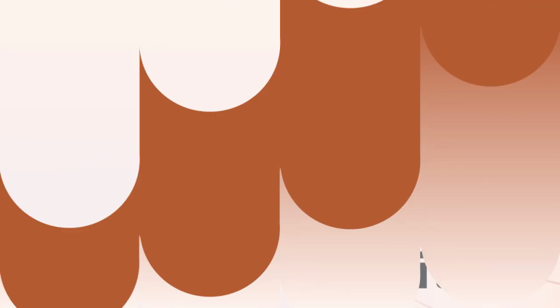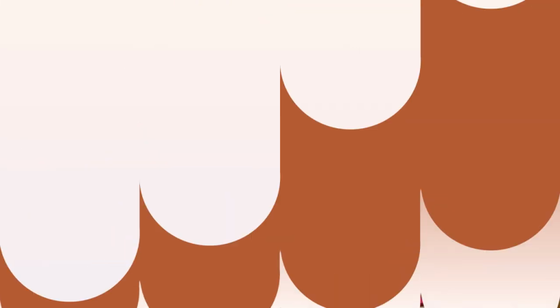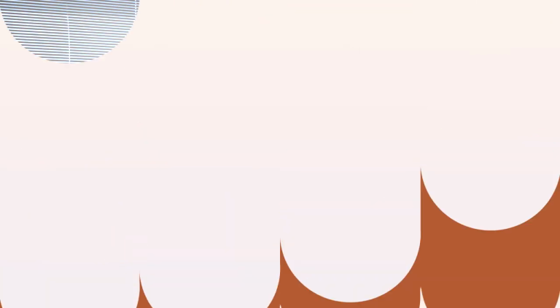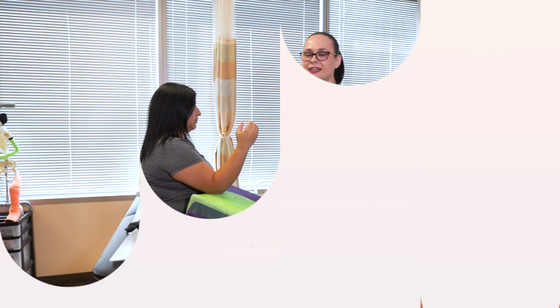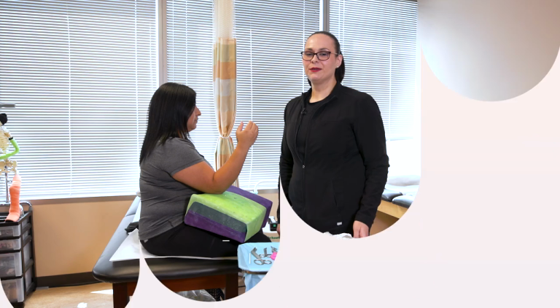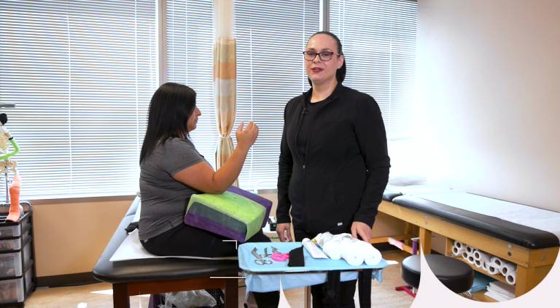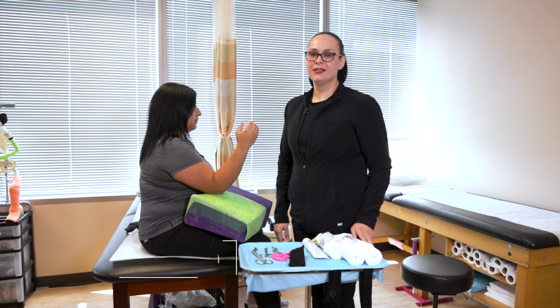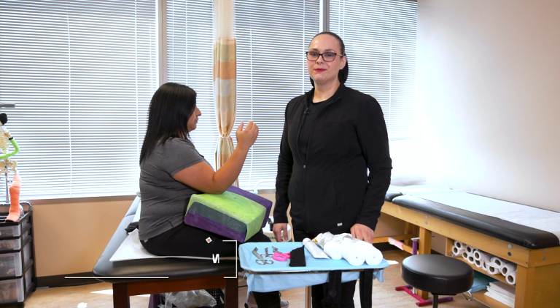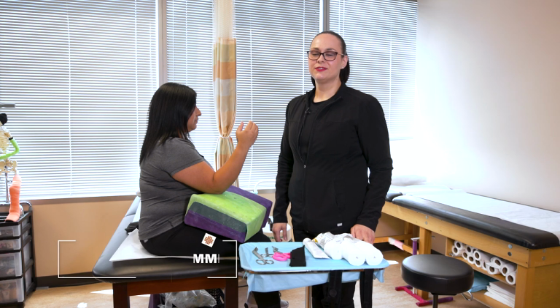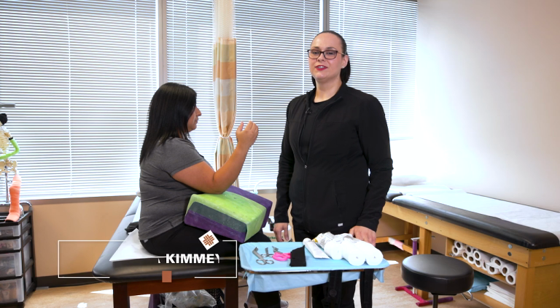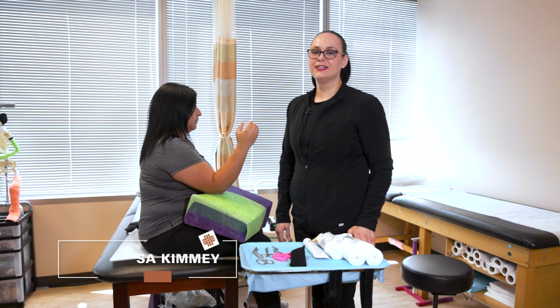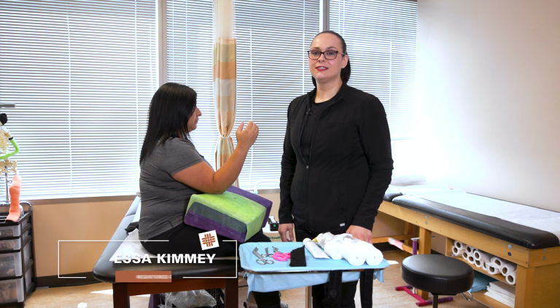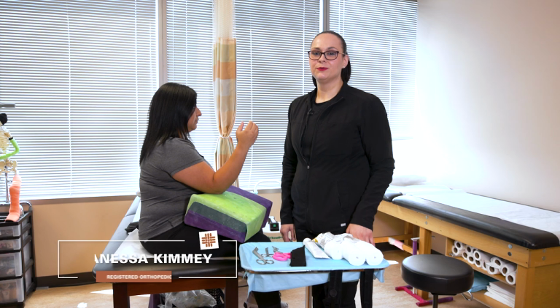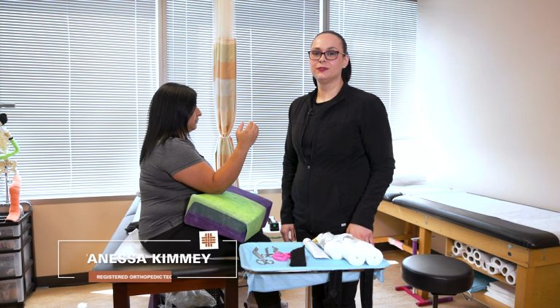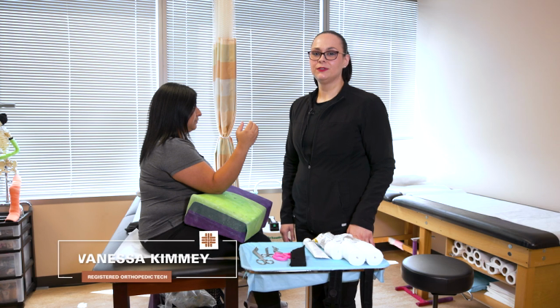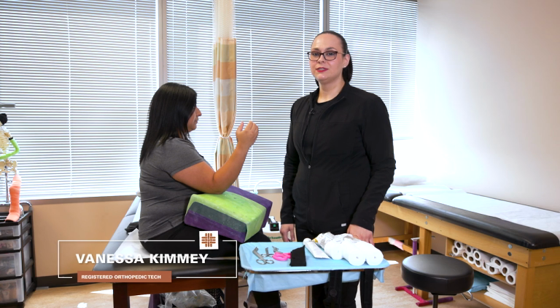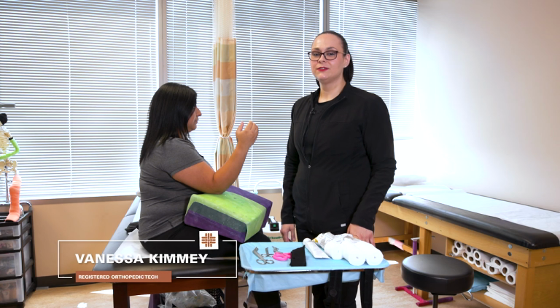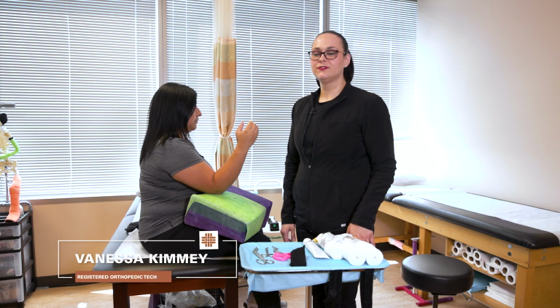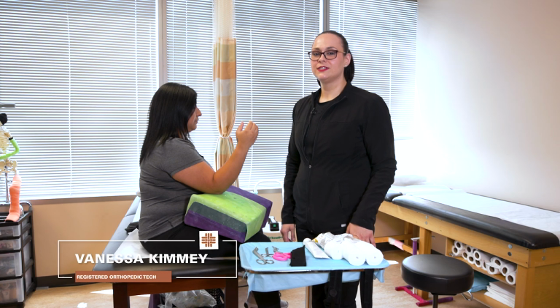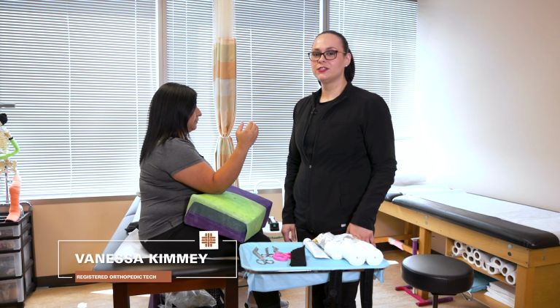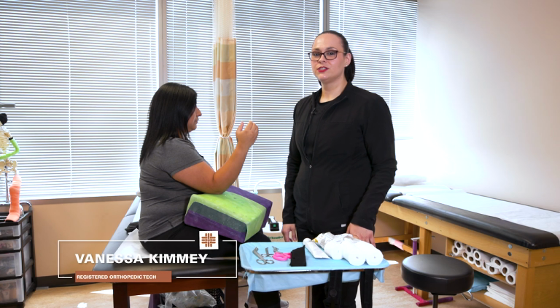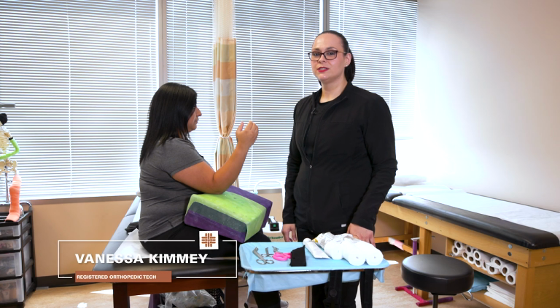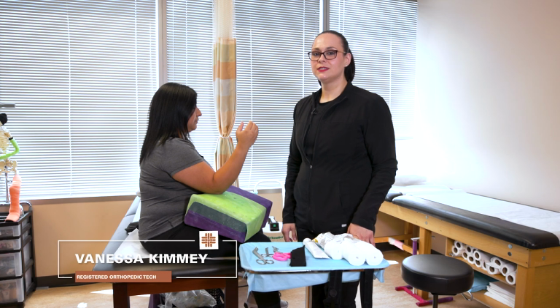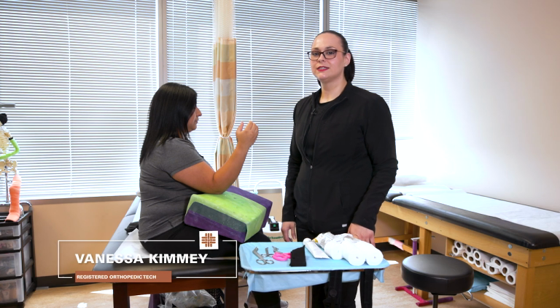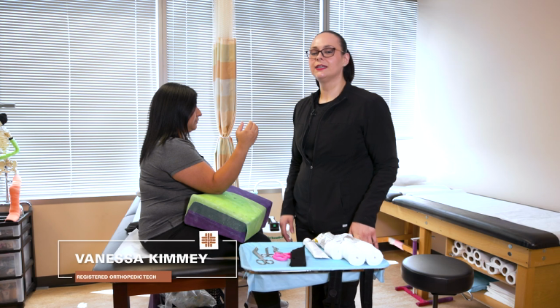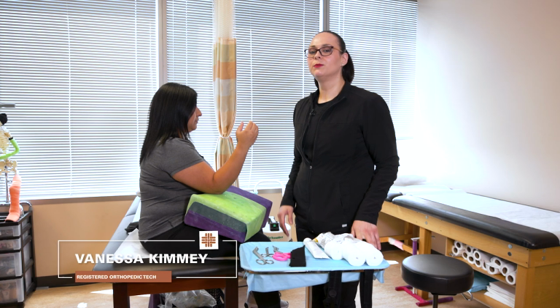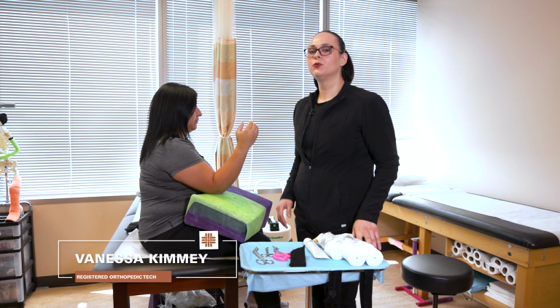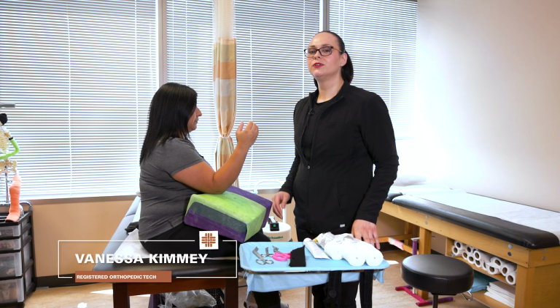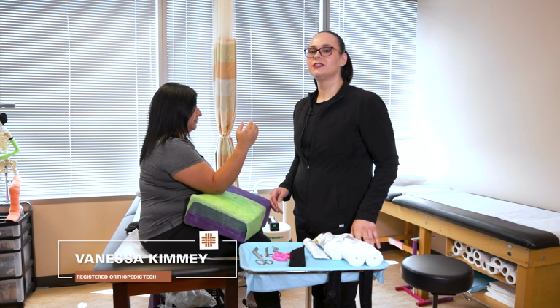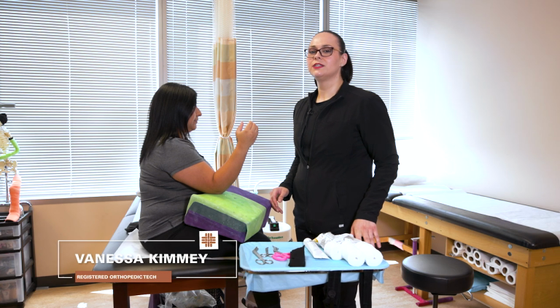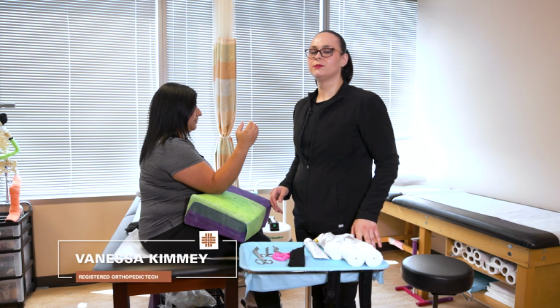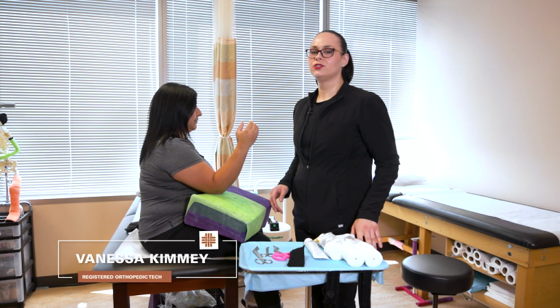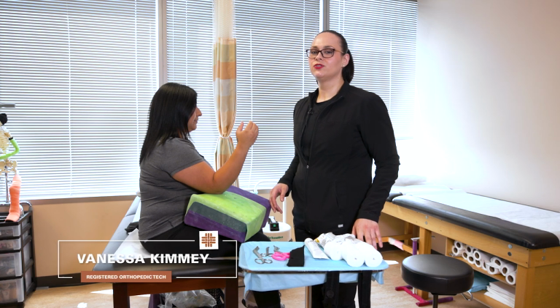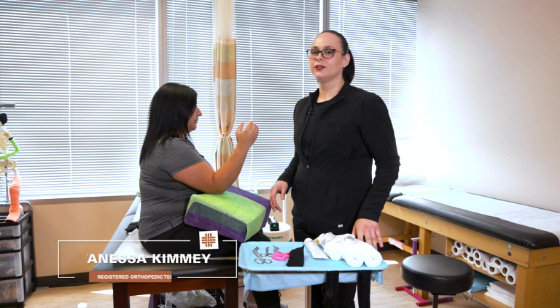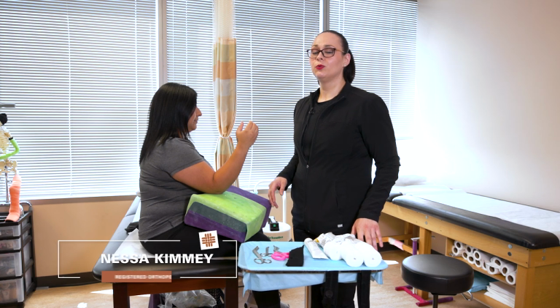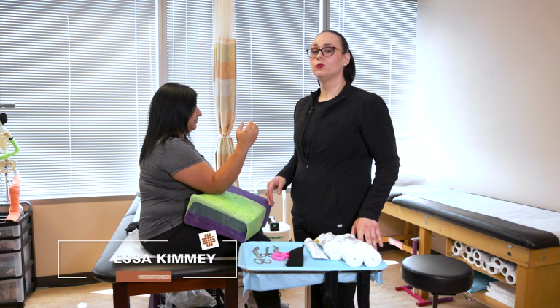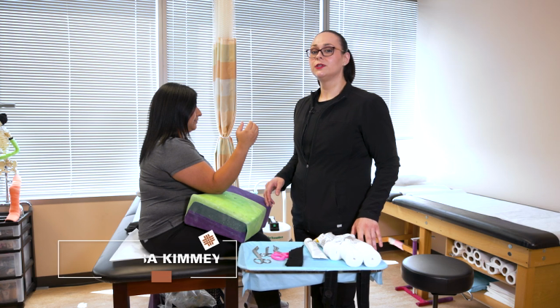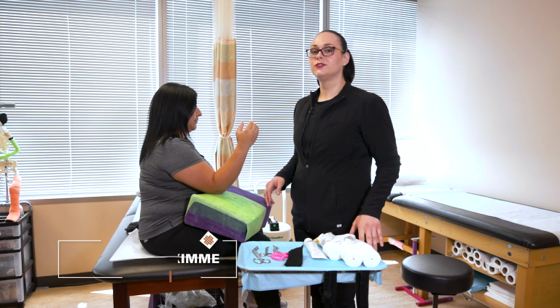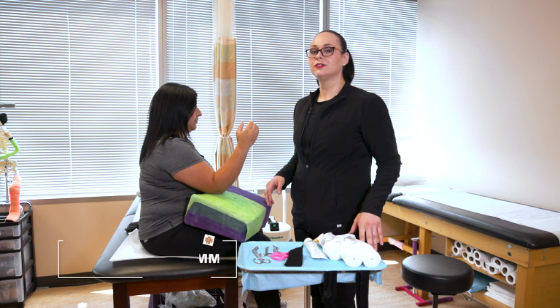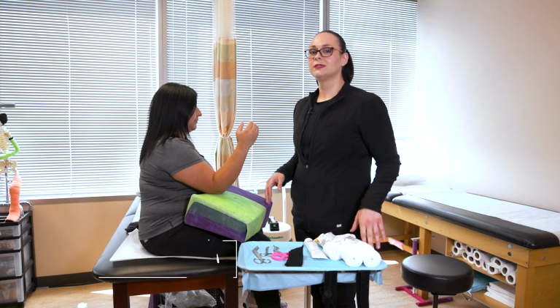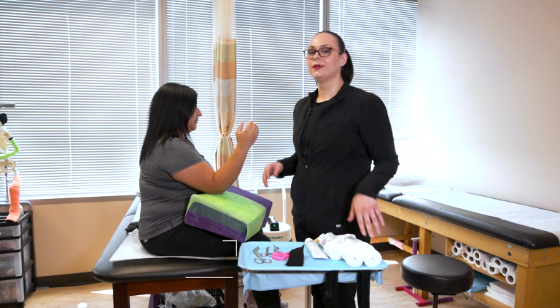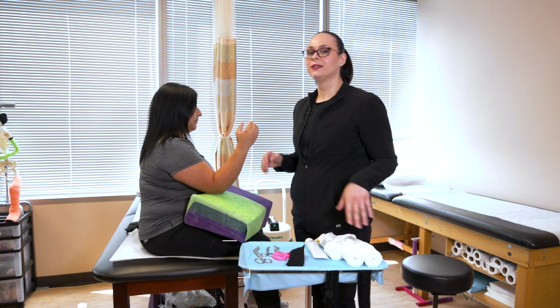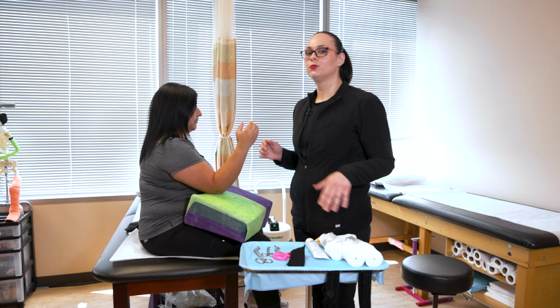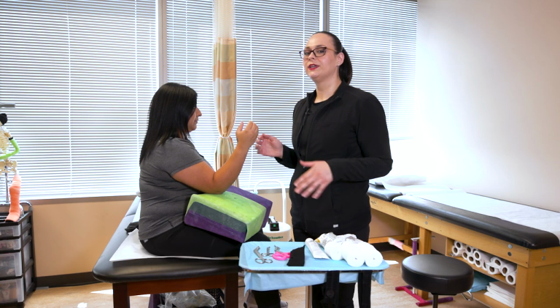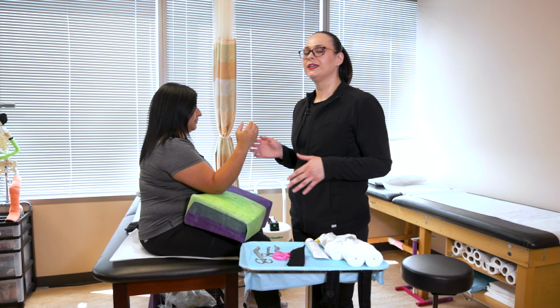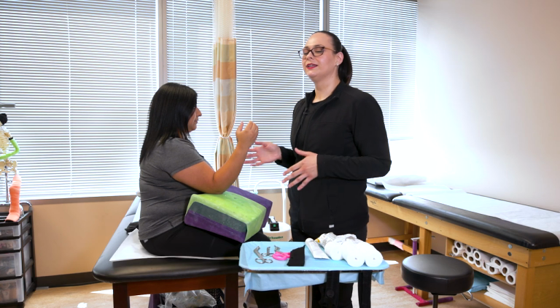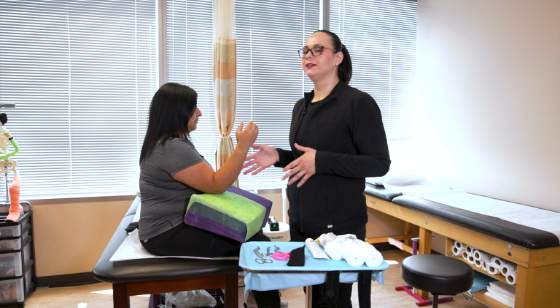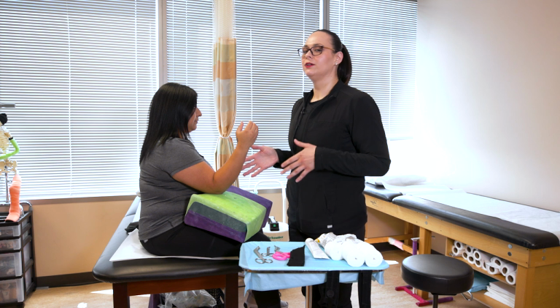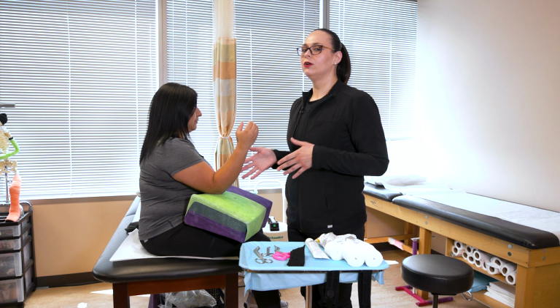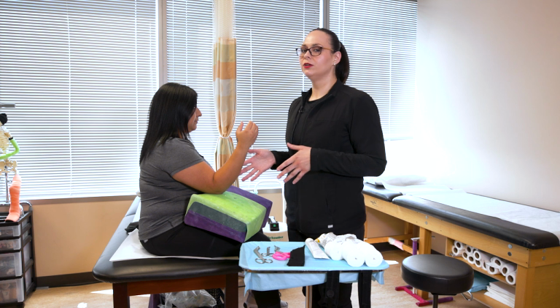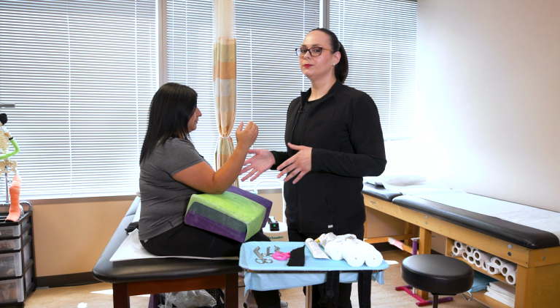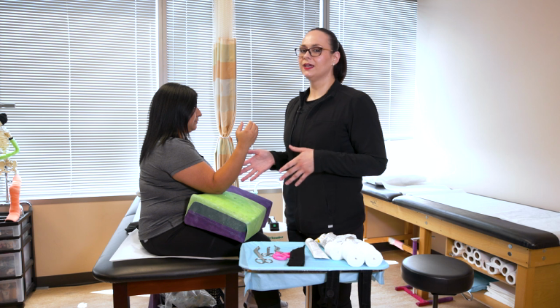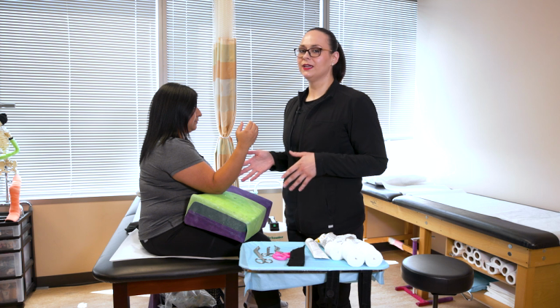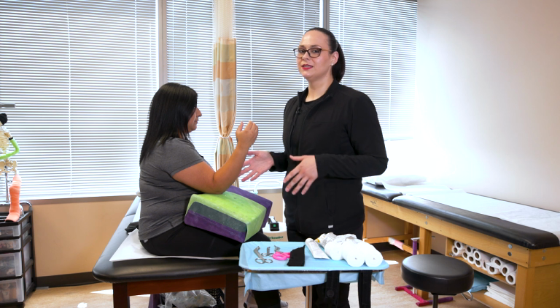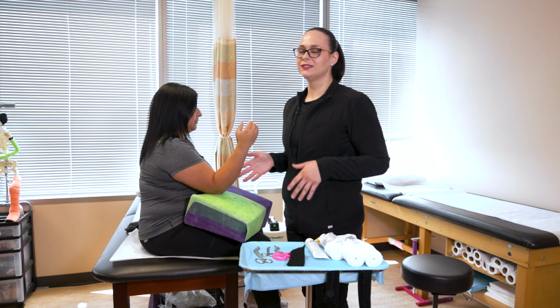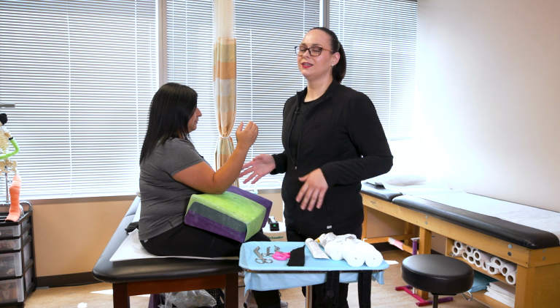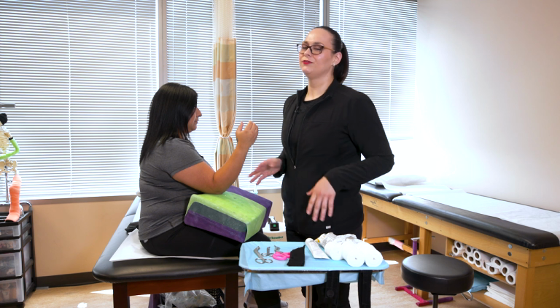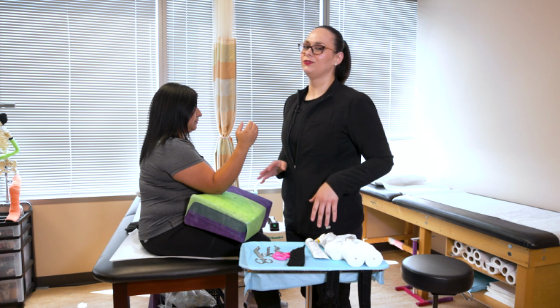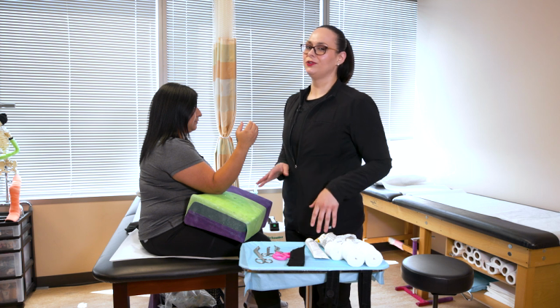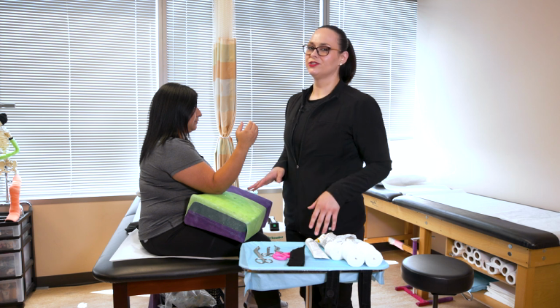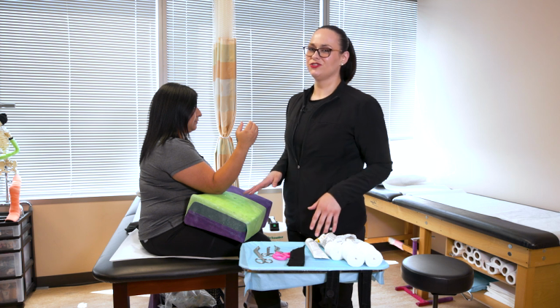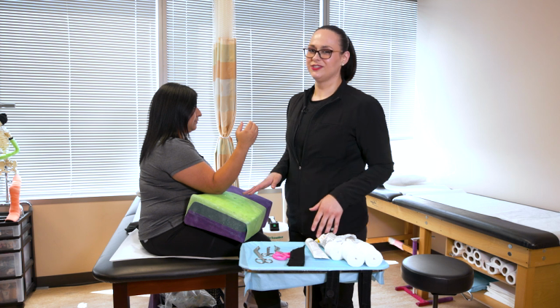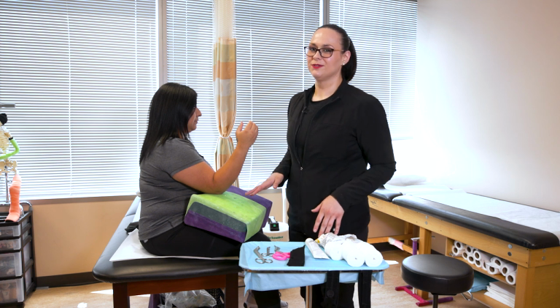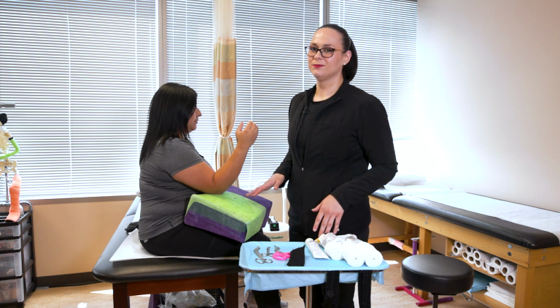Hi, my name is Vanessa with UT Physicians and I'm going to demonstrate what to expect when getting an arm cast and a few extra tips.